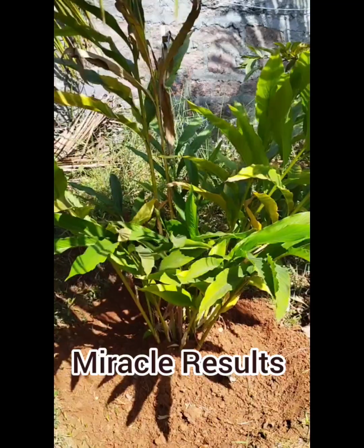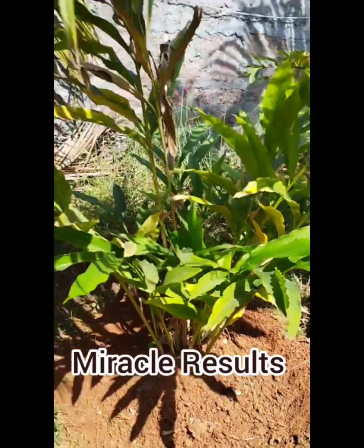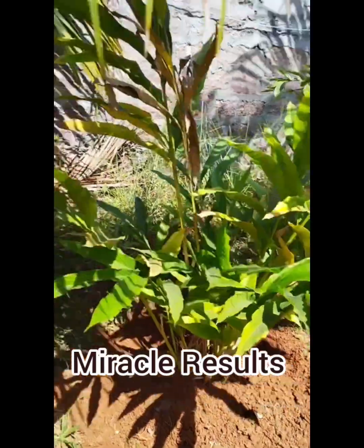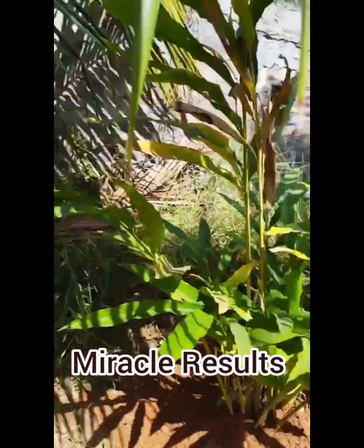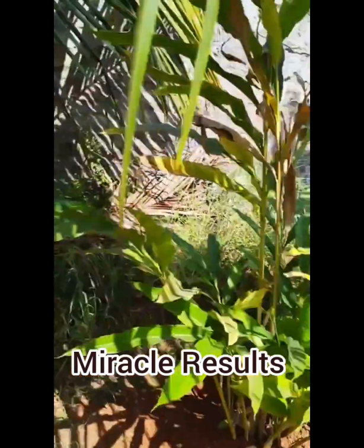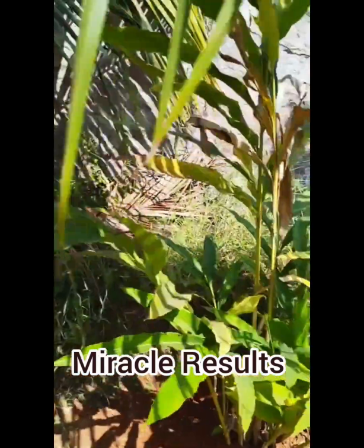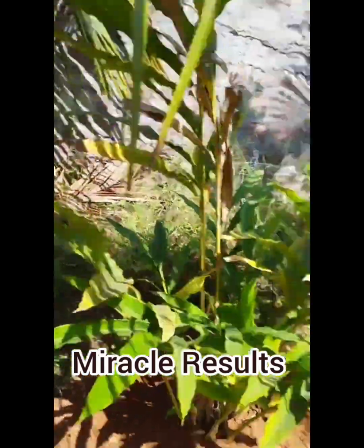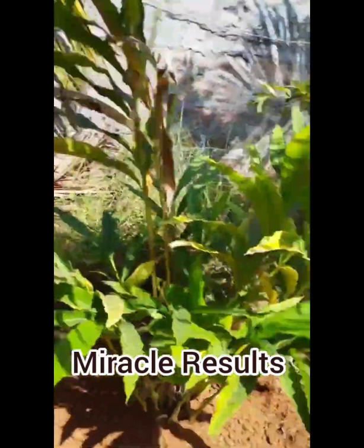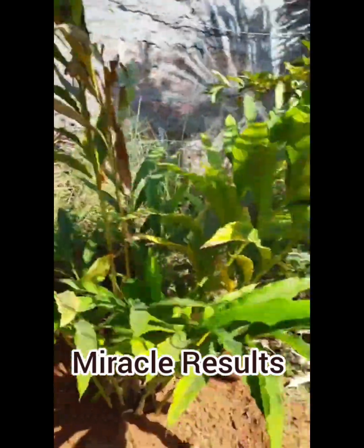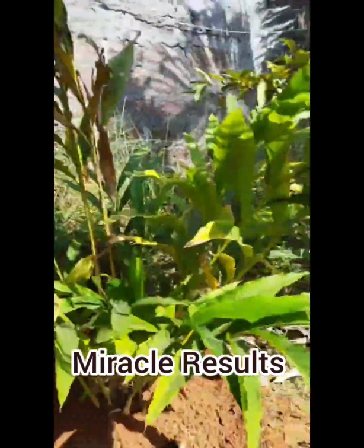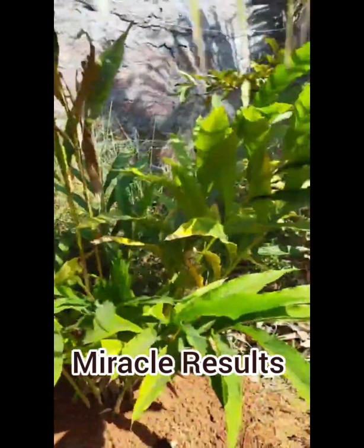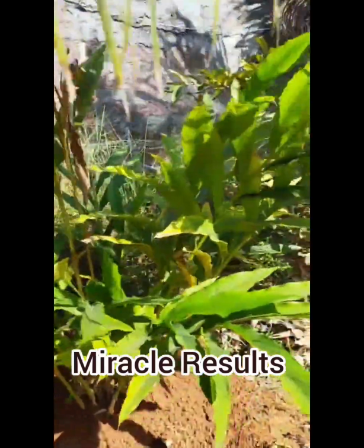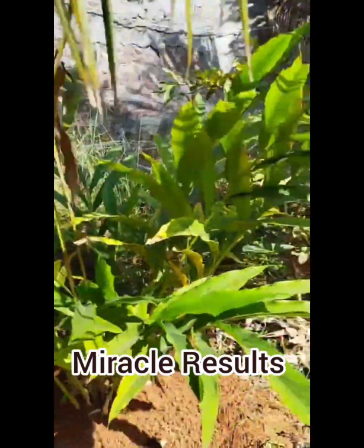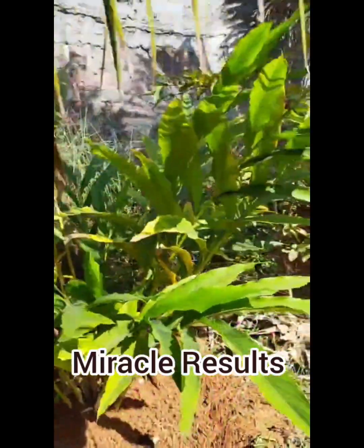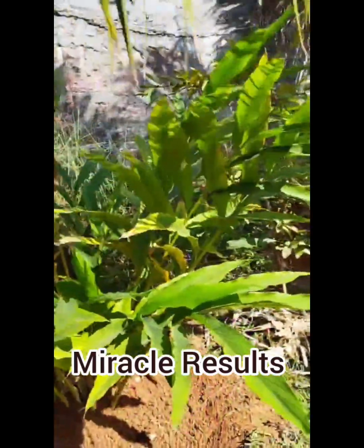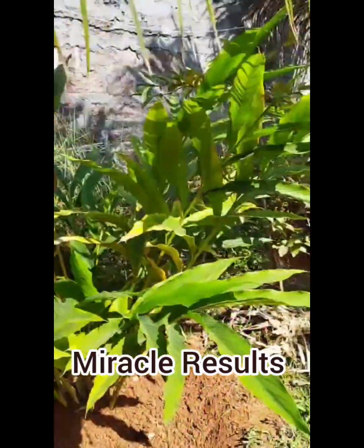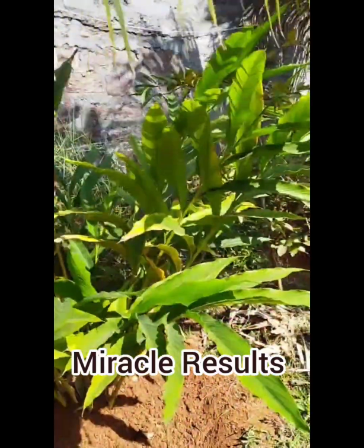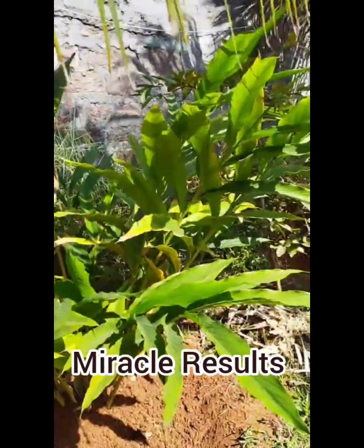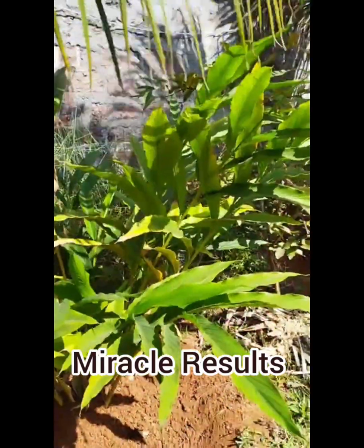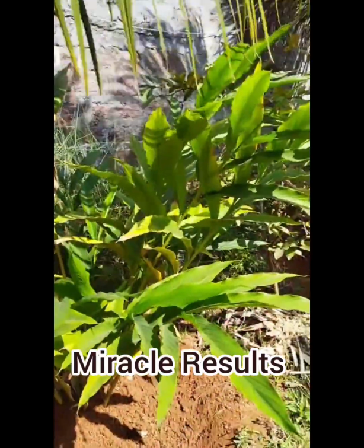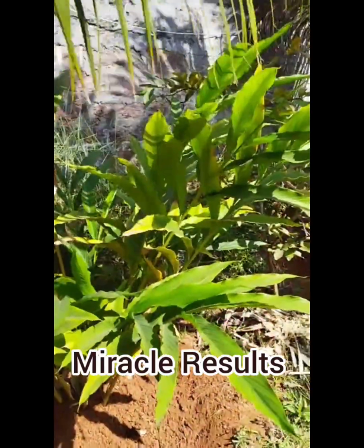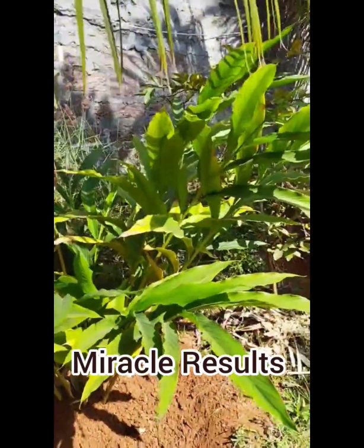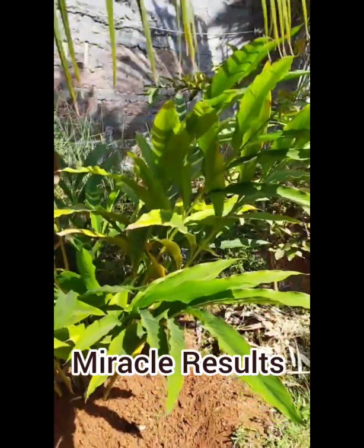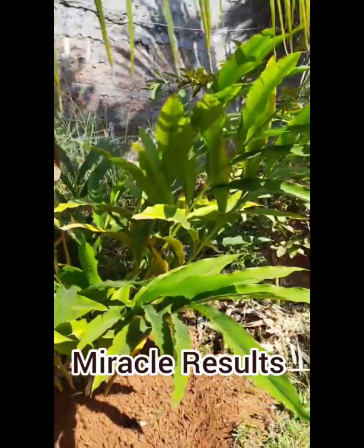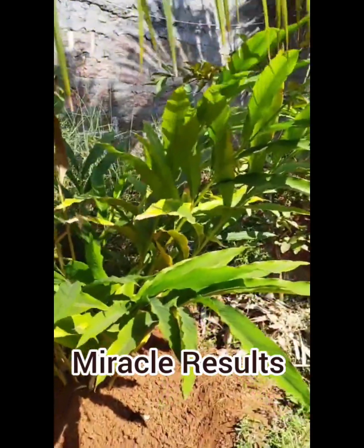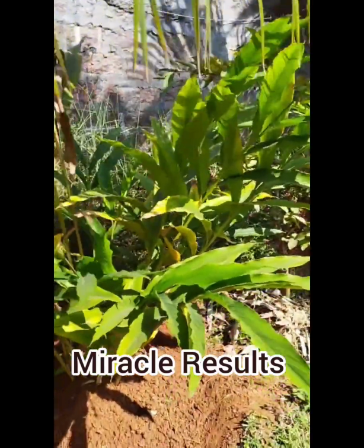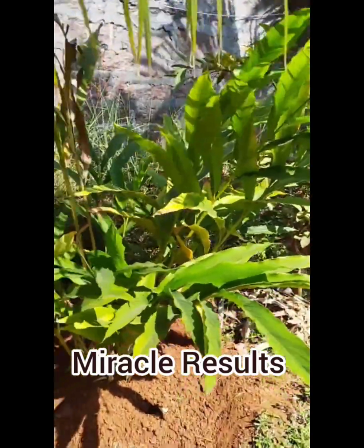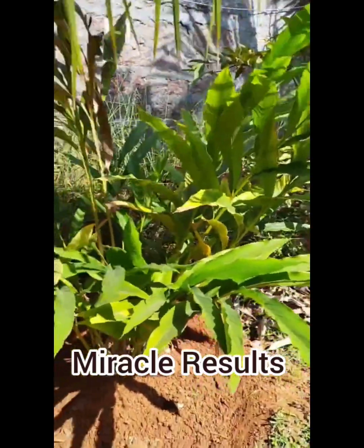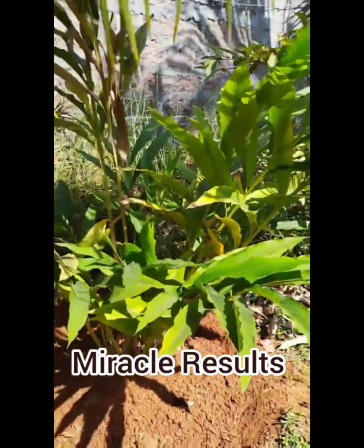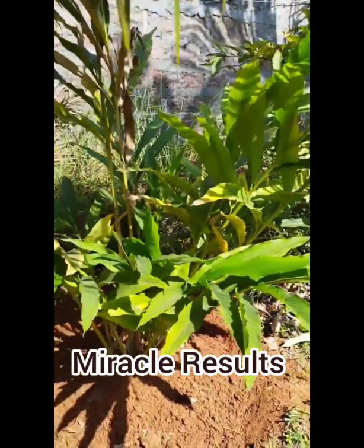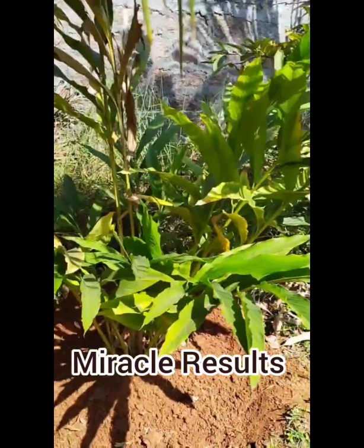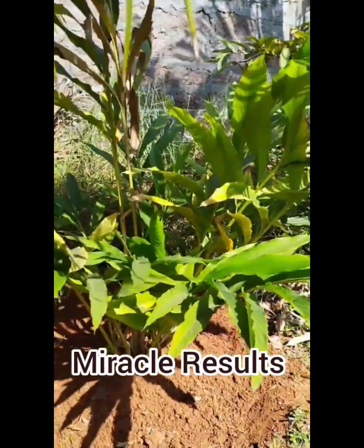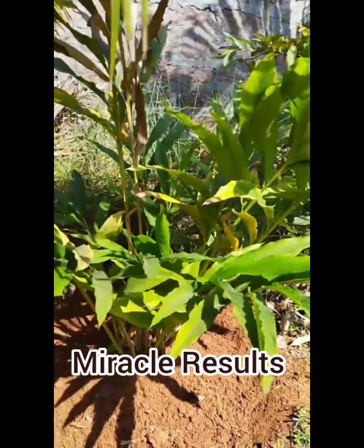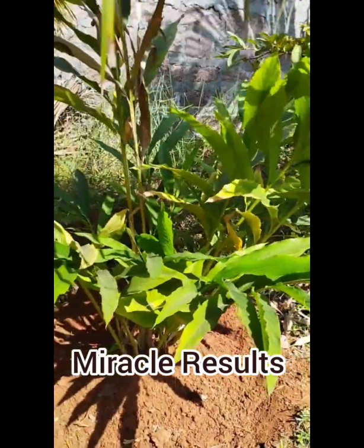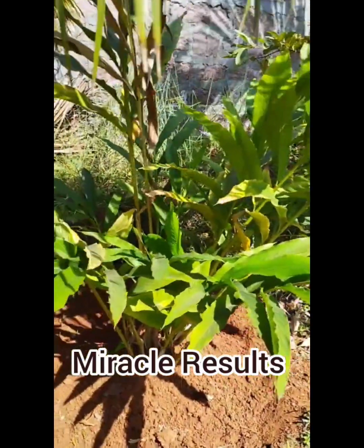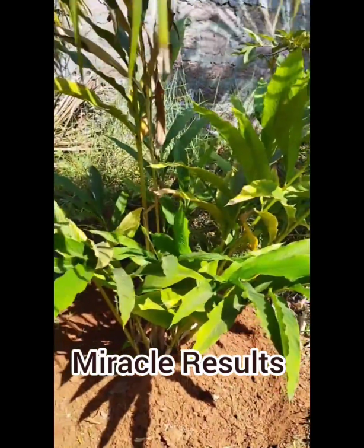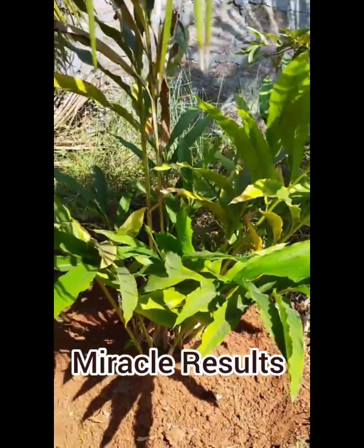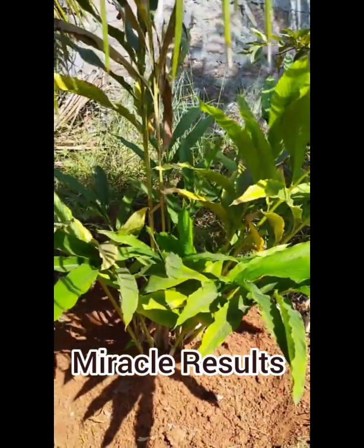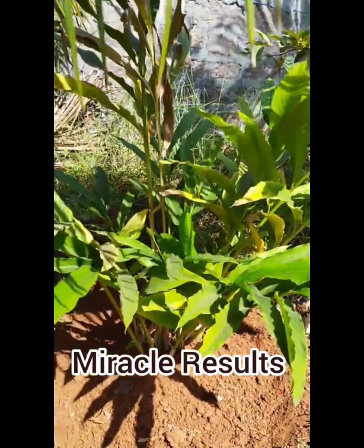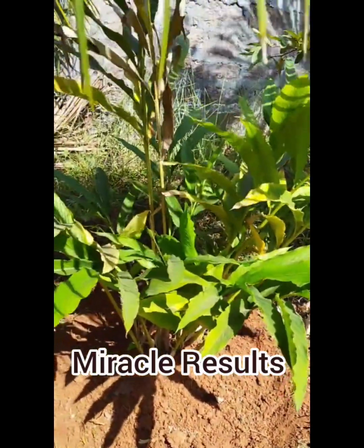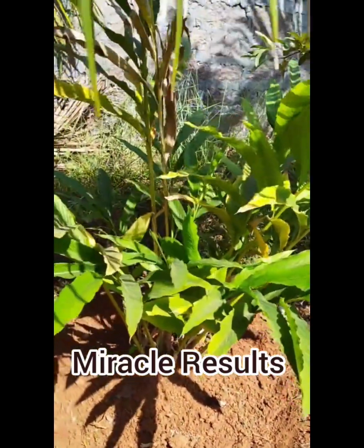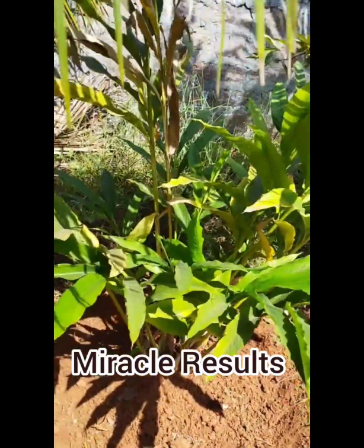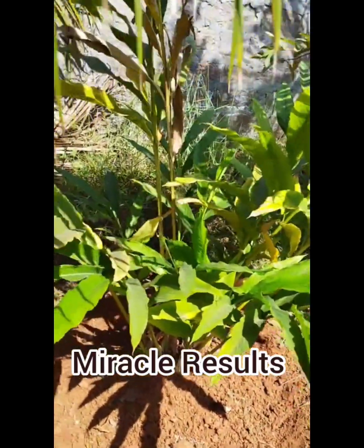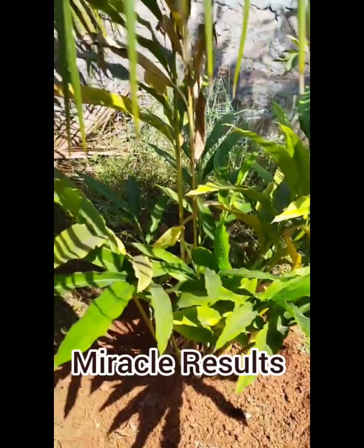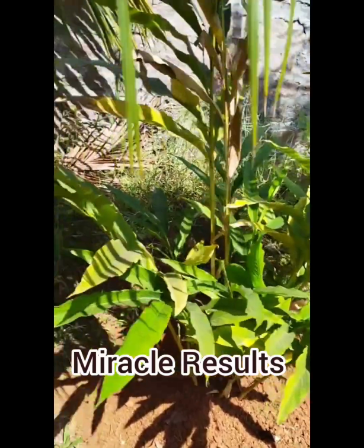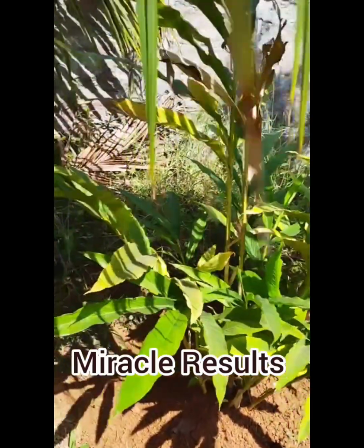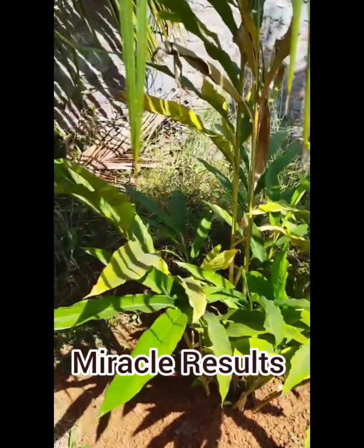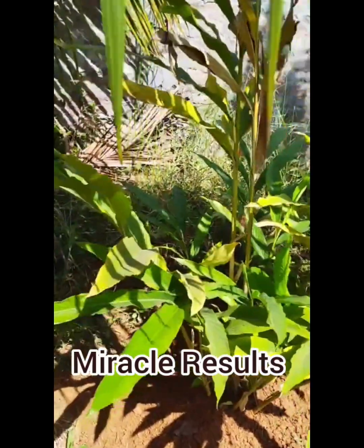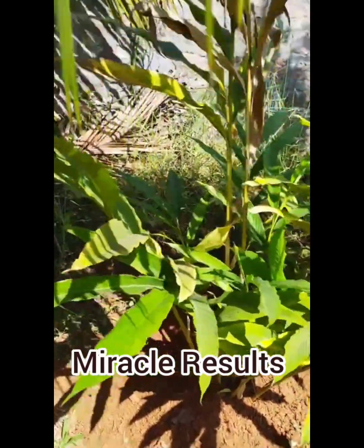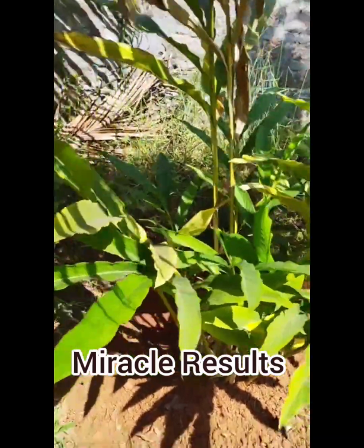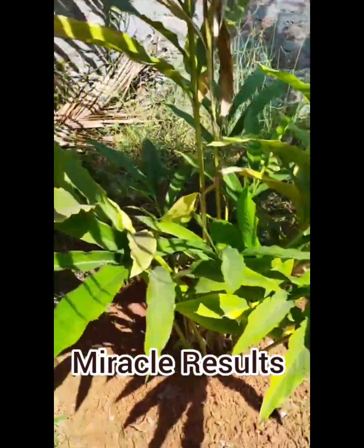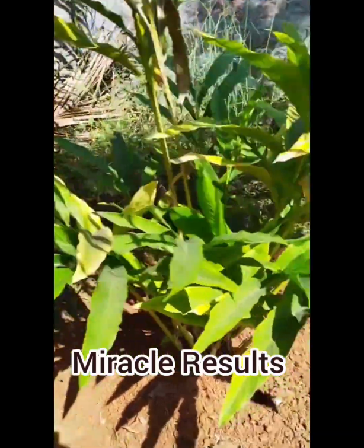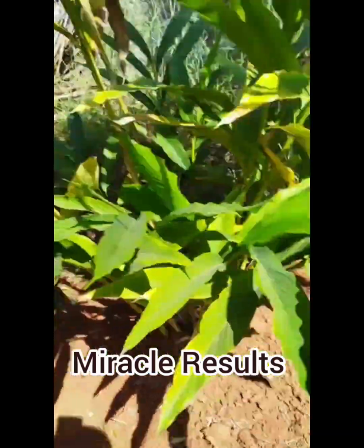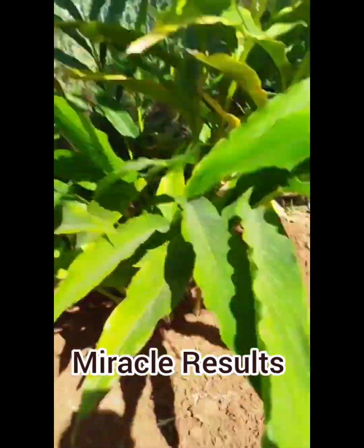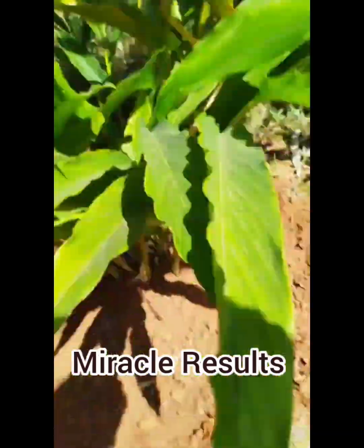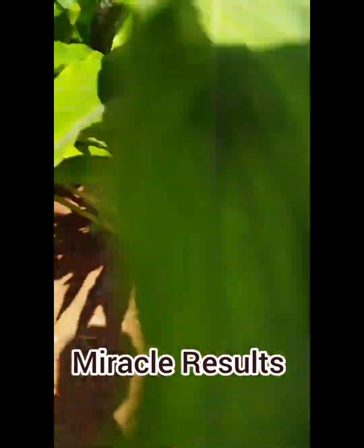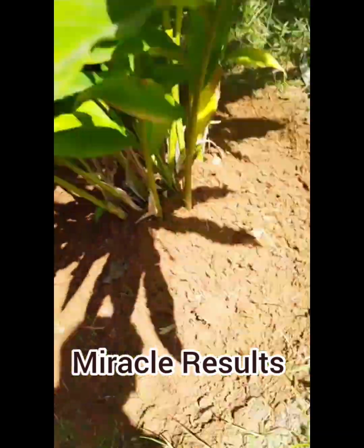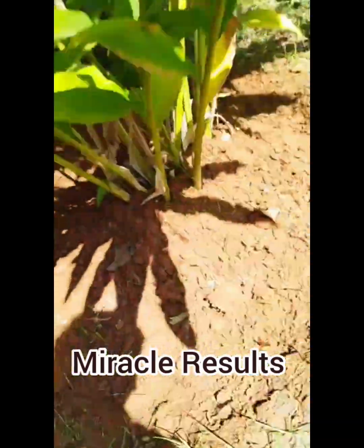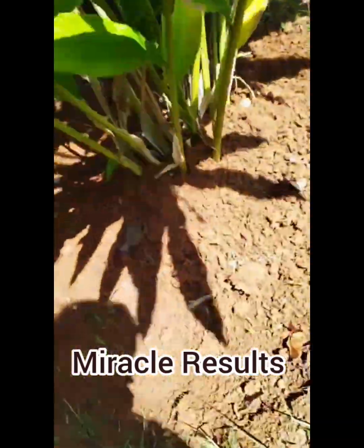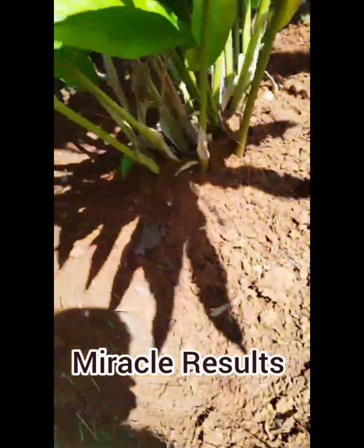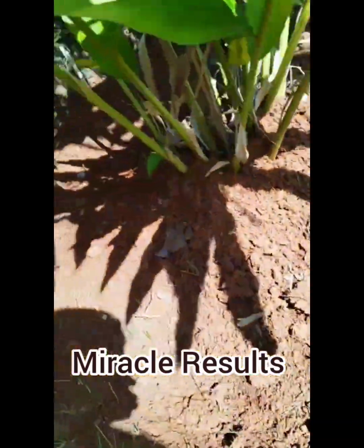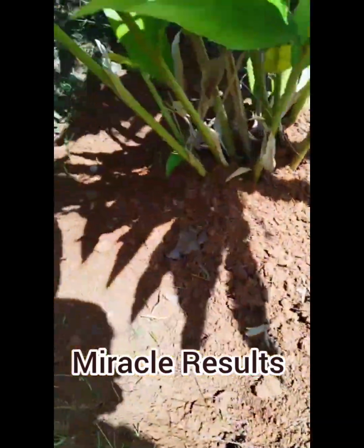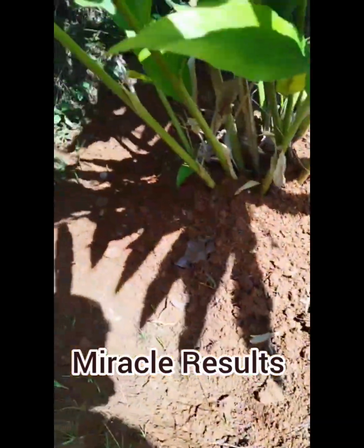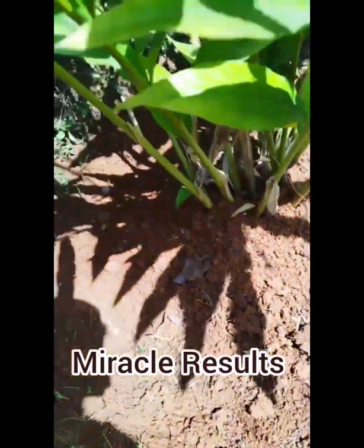Namaskaras. Here is Elakki. Here is a Viva Kisan product that is used in 23-25 days.